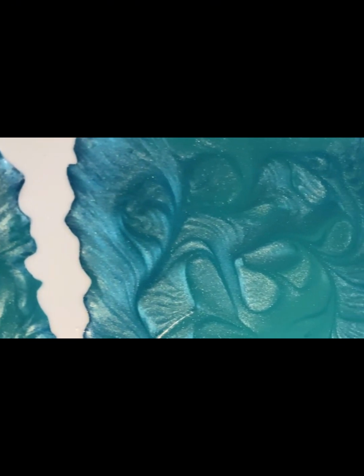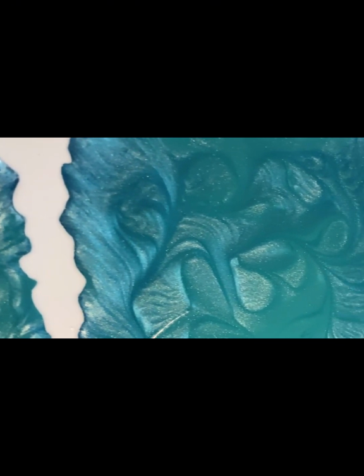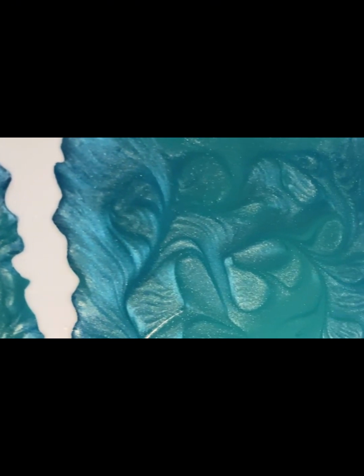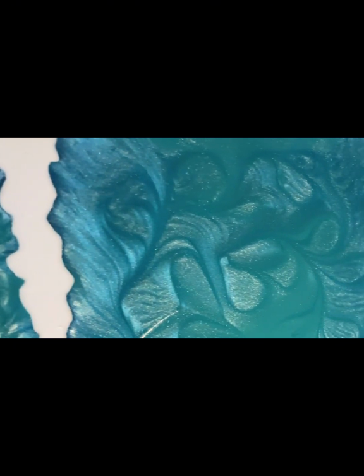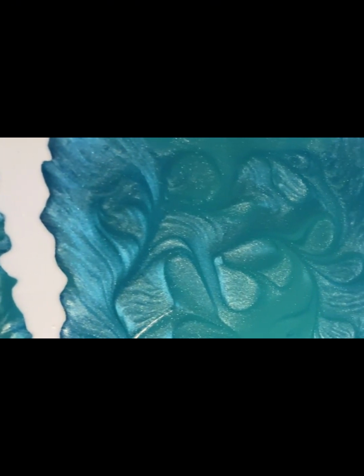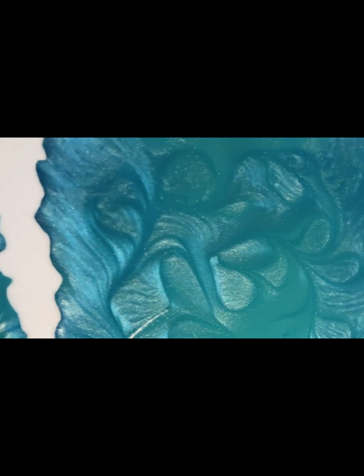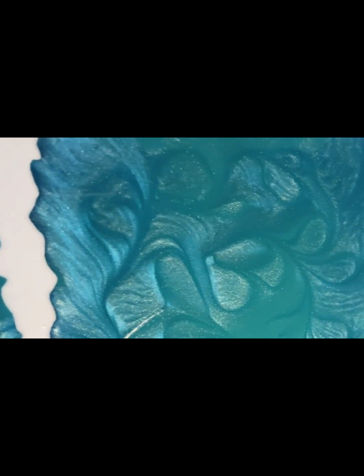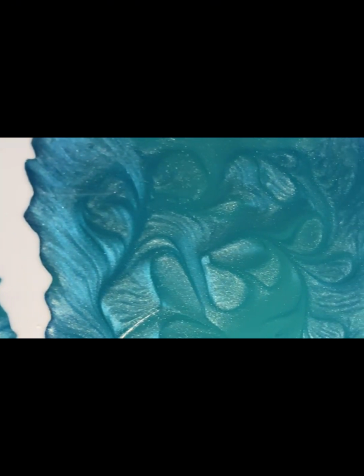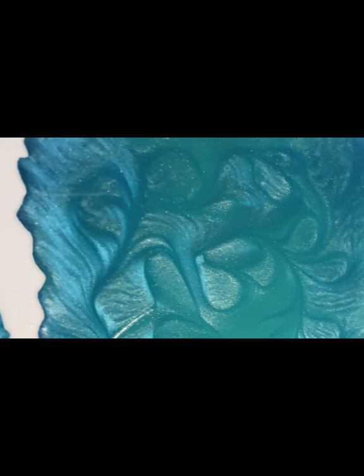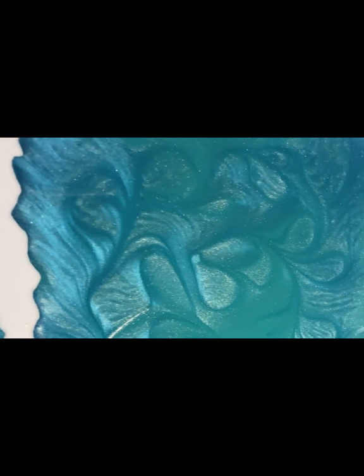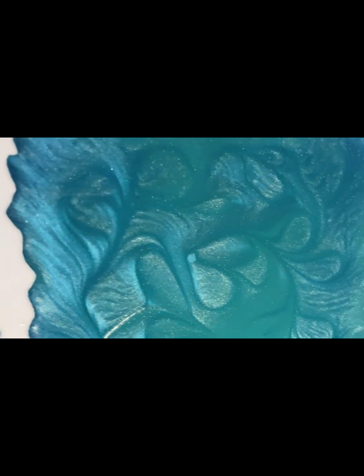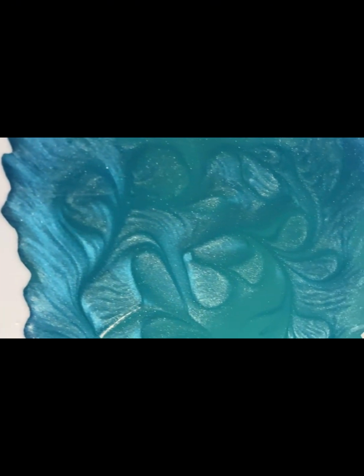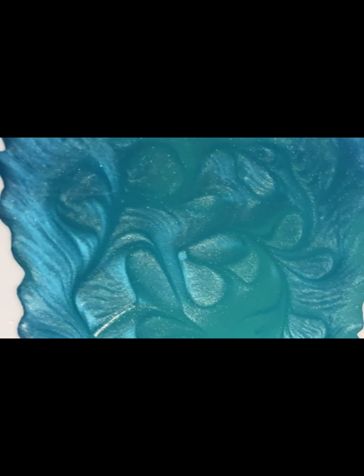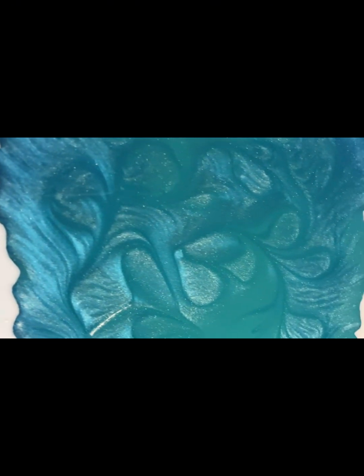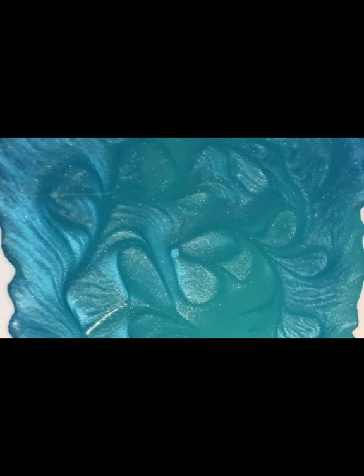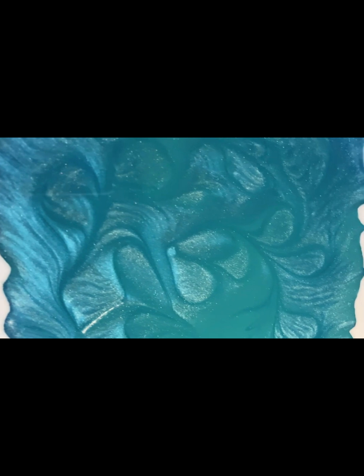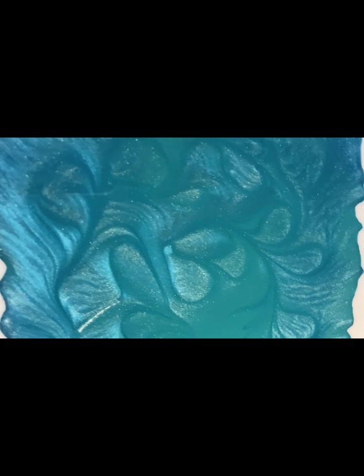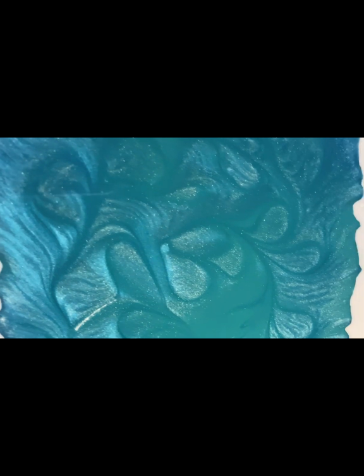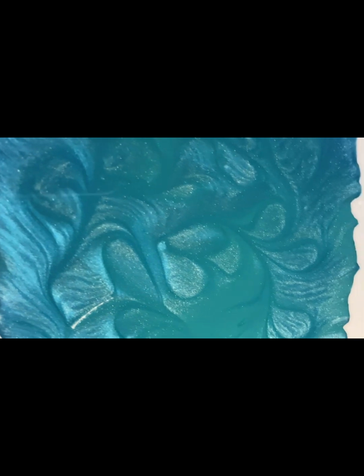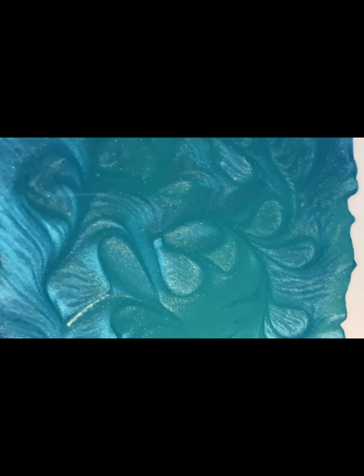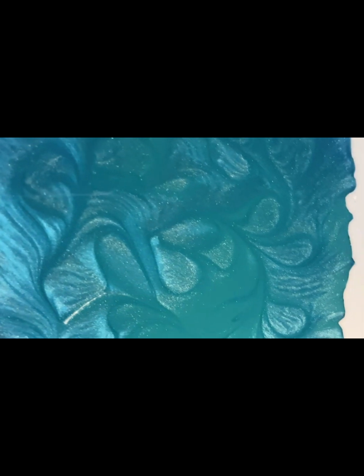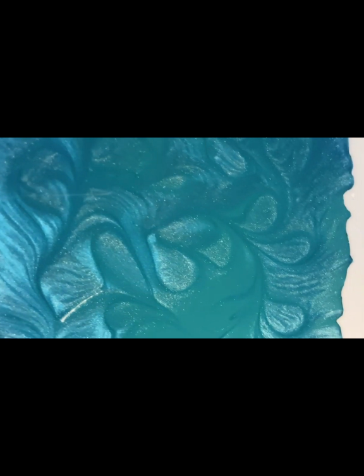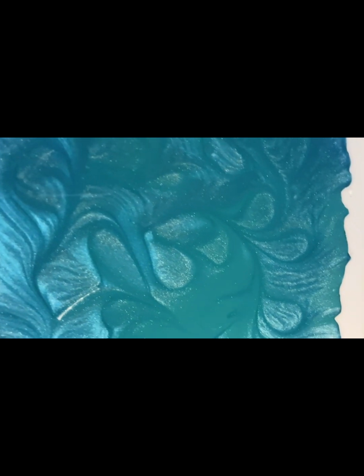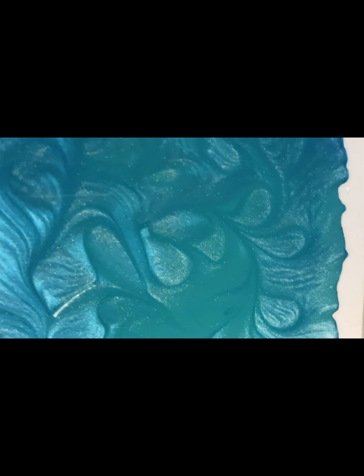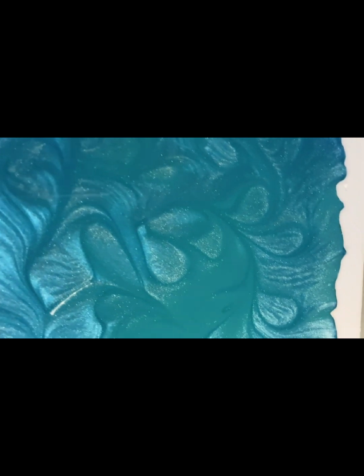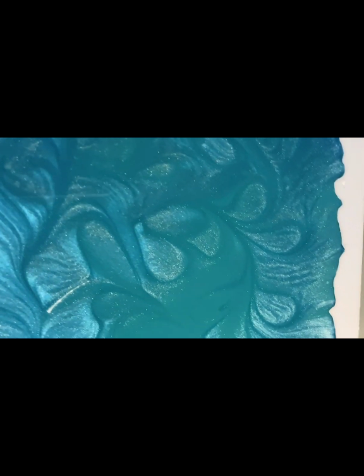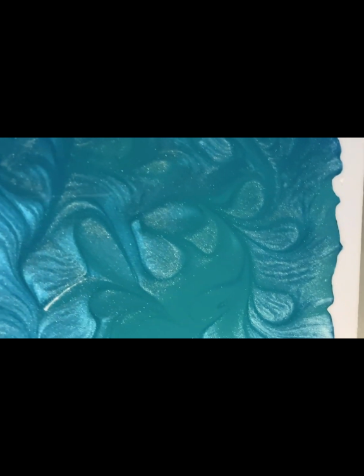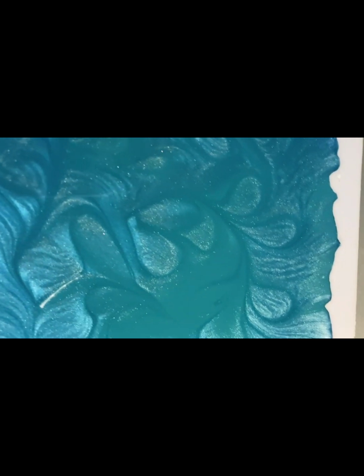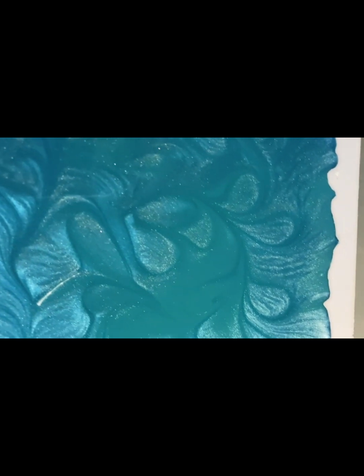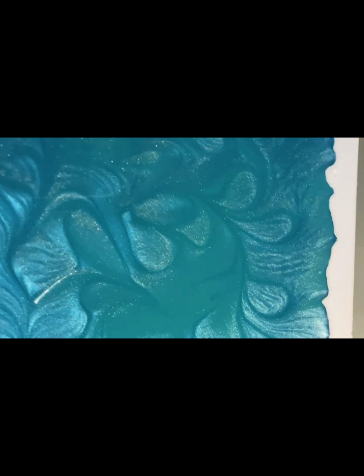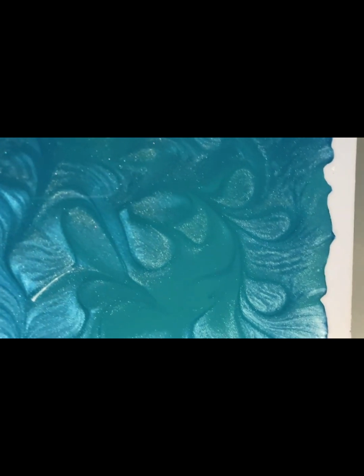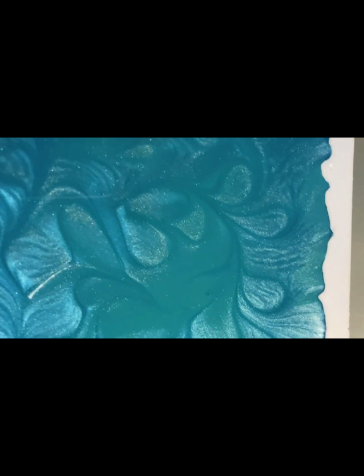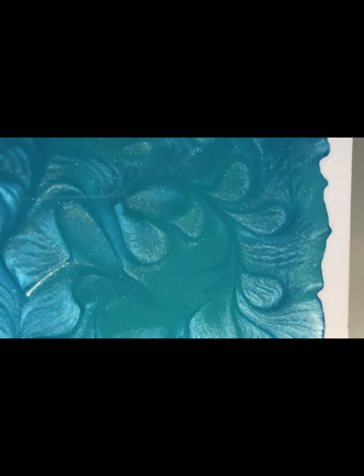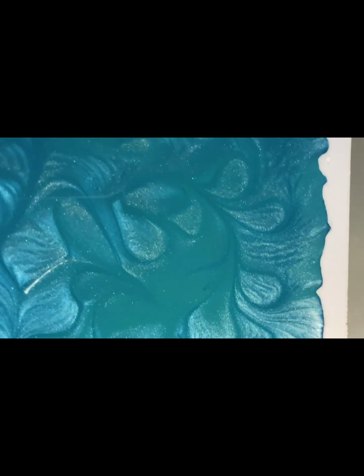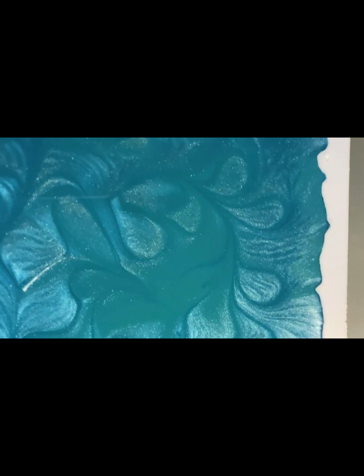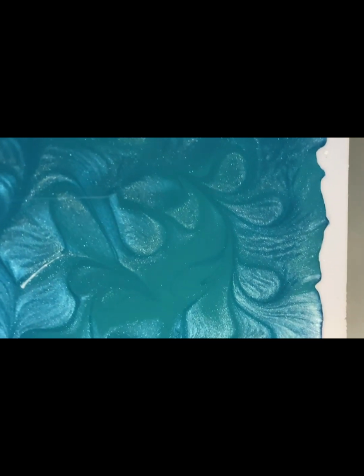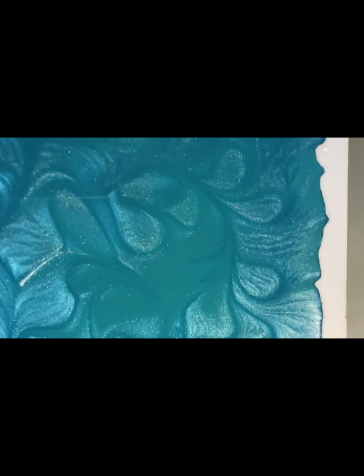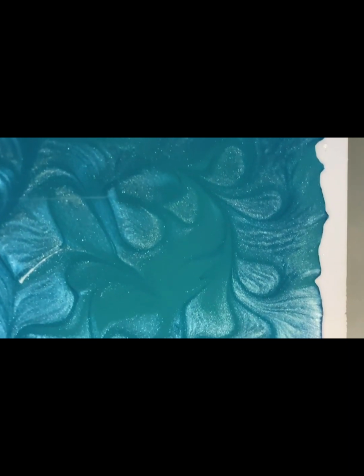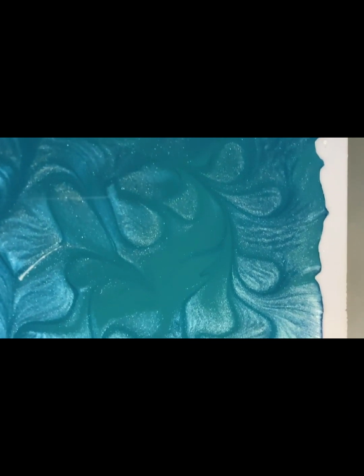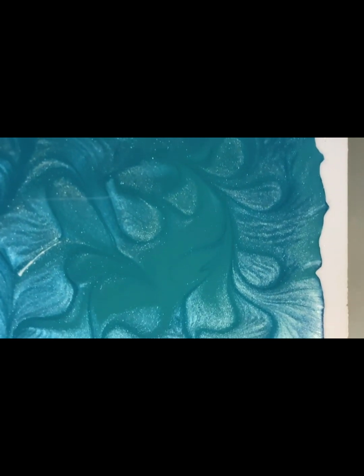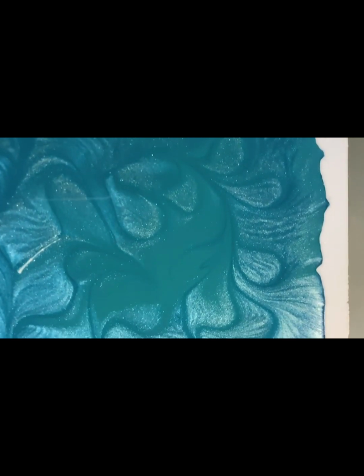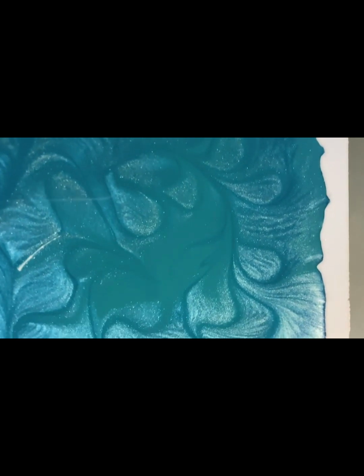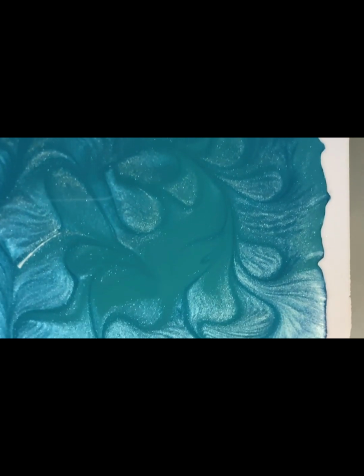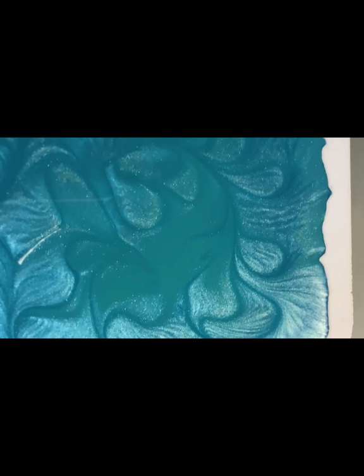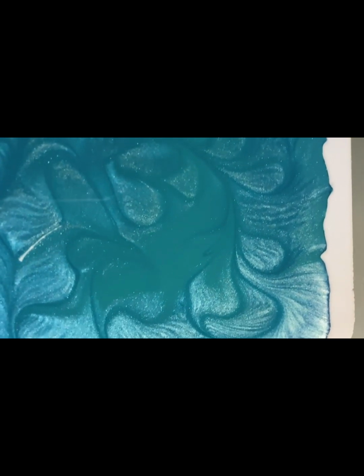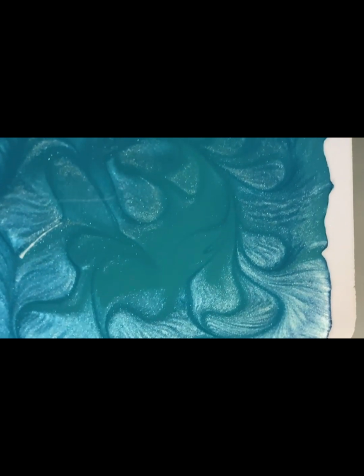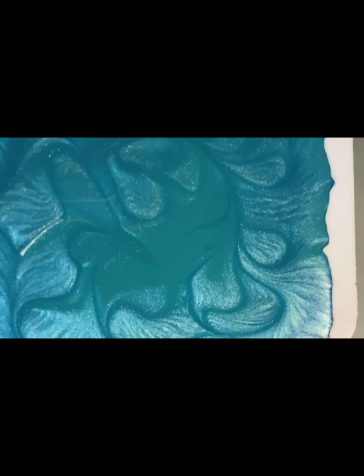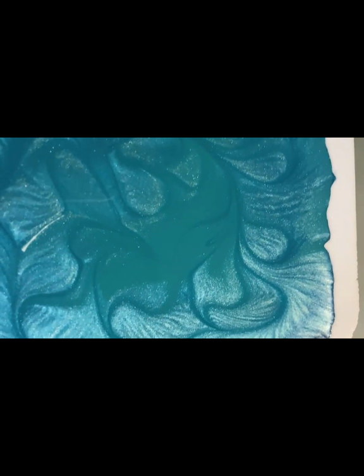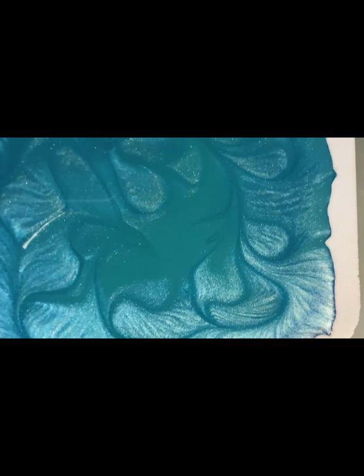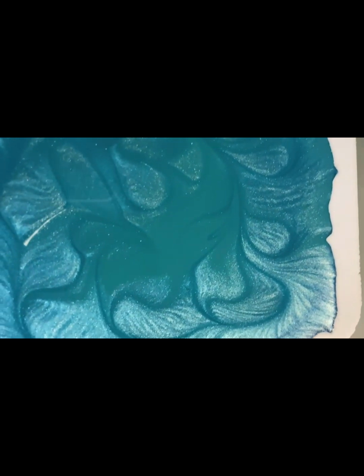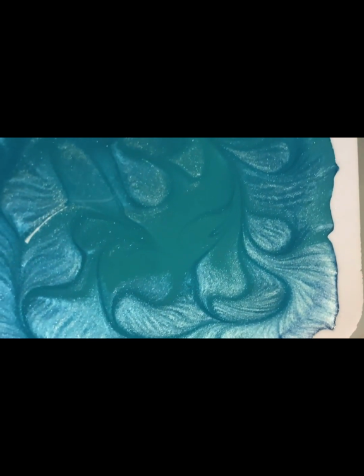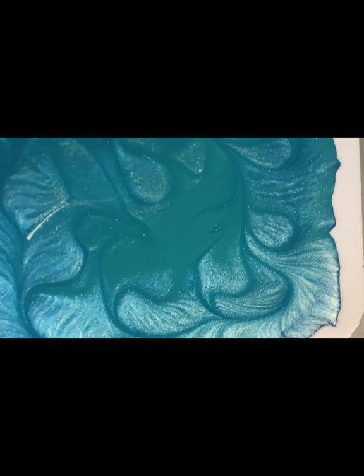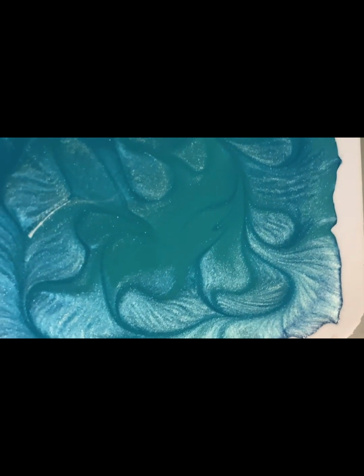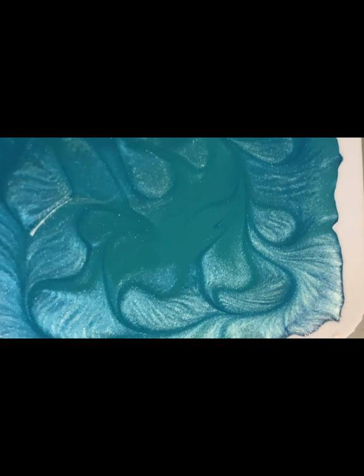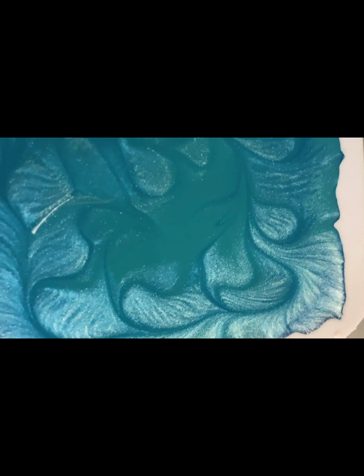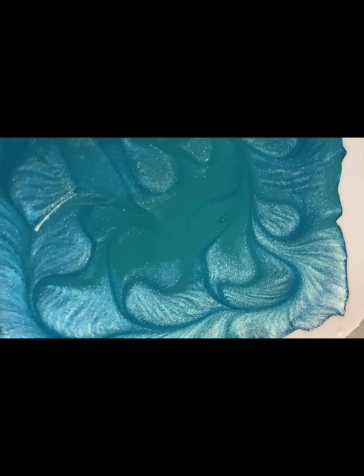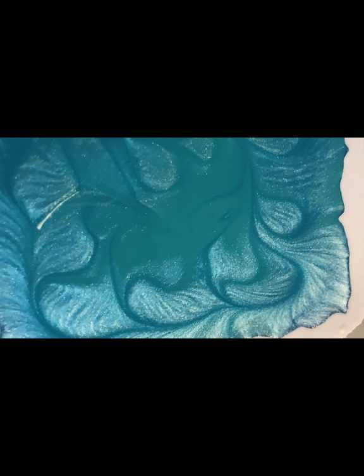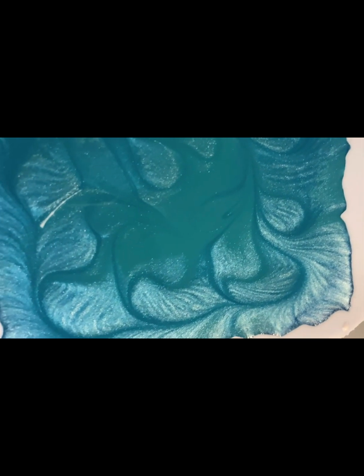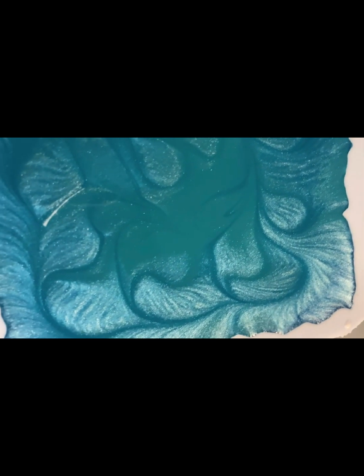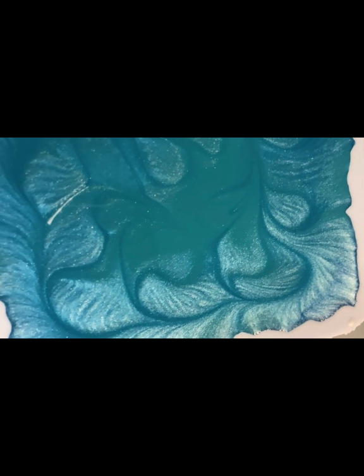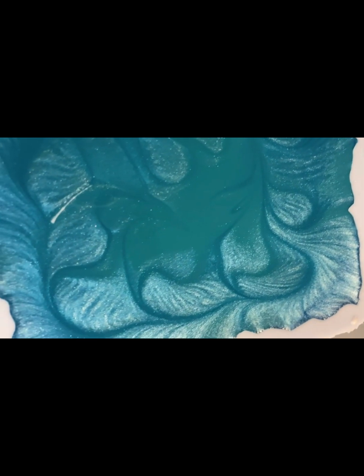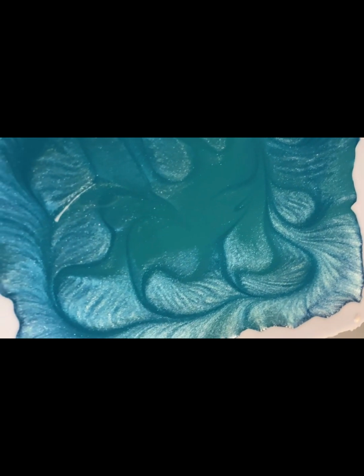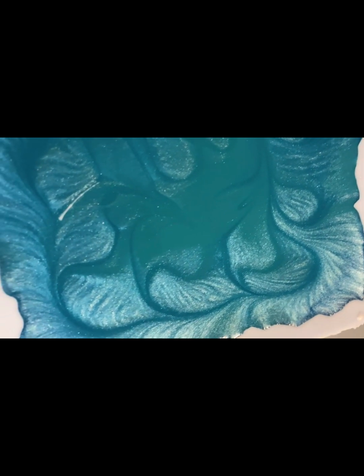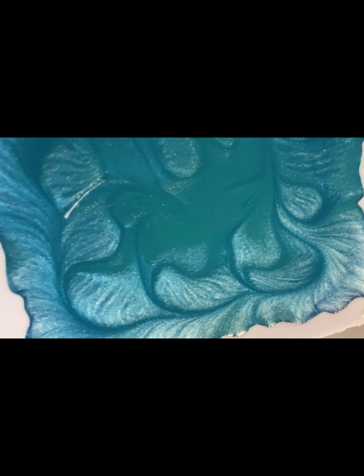С этой стороны костеры мне уже нравятся. Если они не получатся с лица, будем использовать эту сторону.